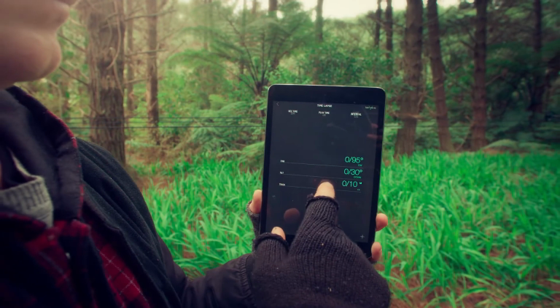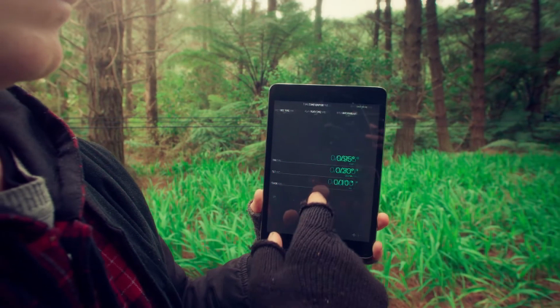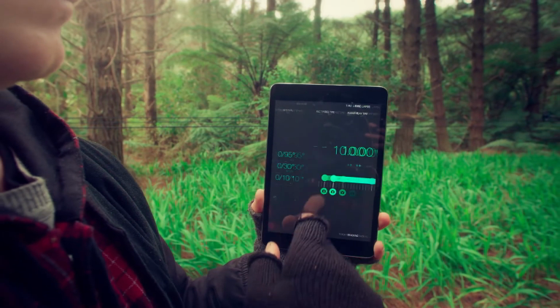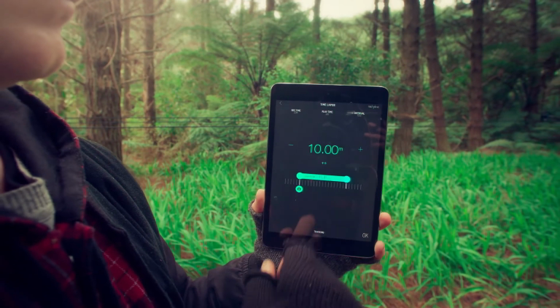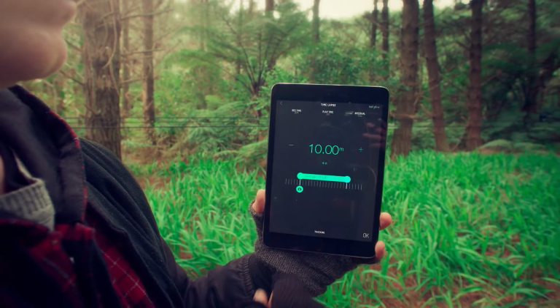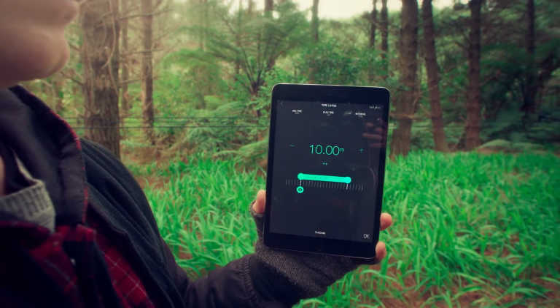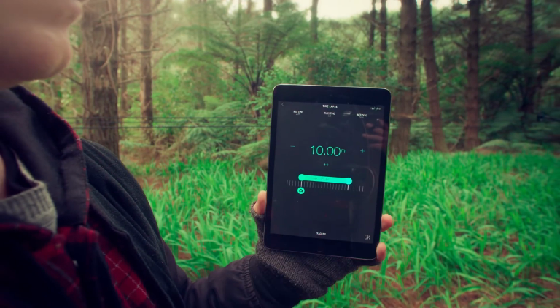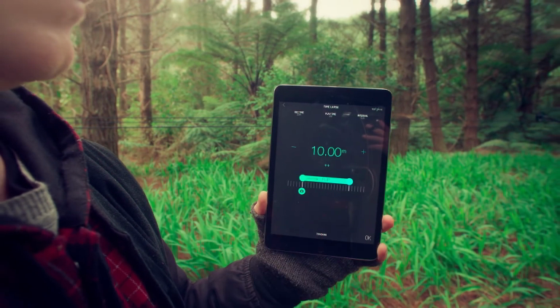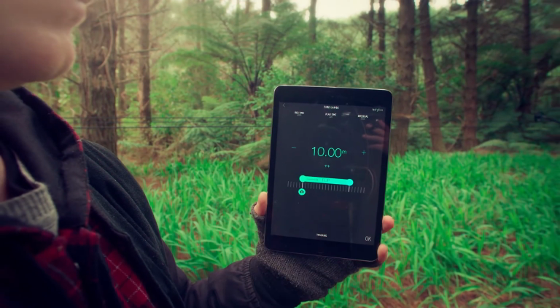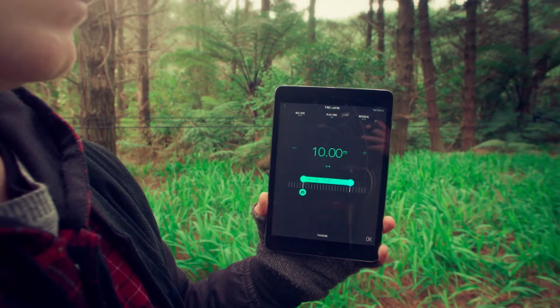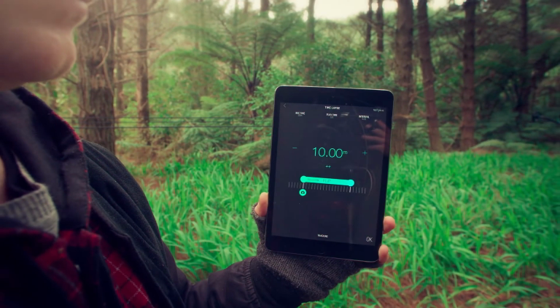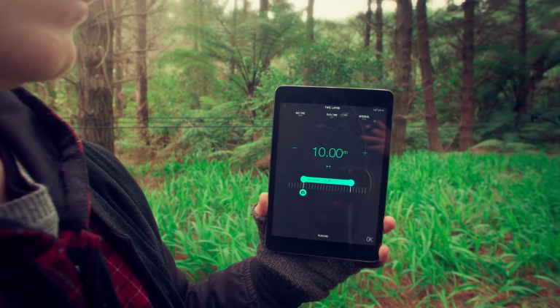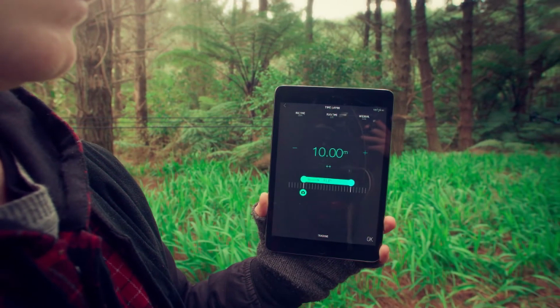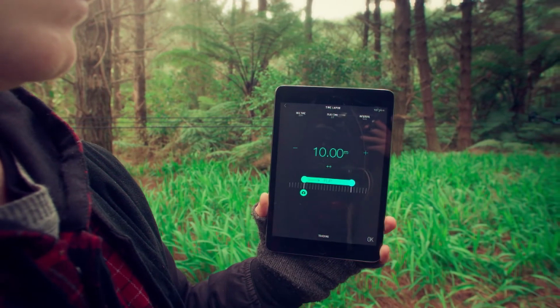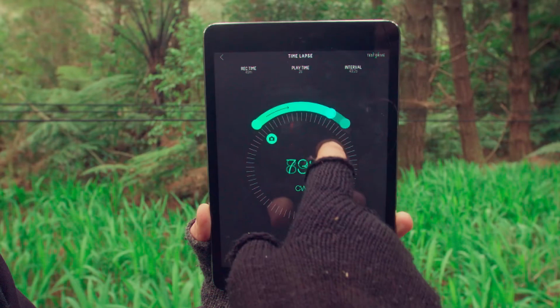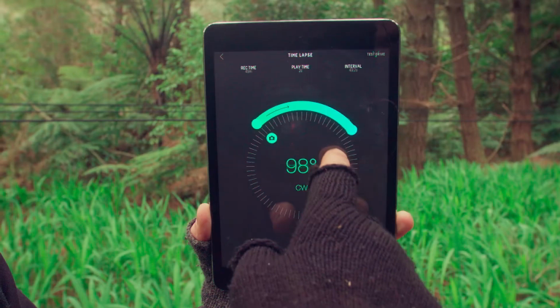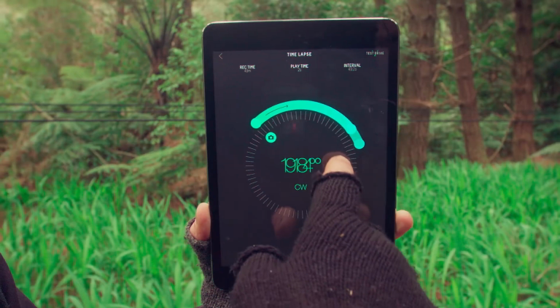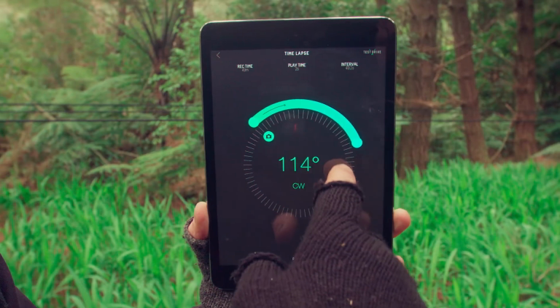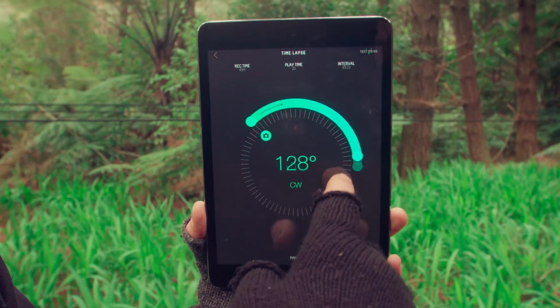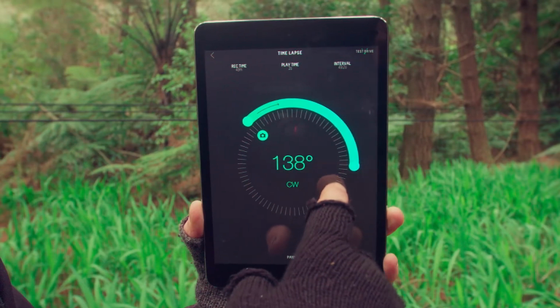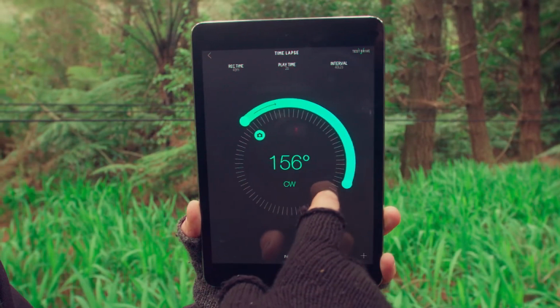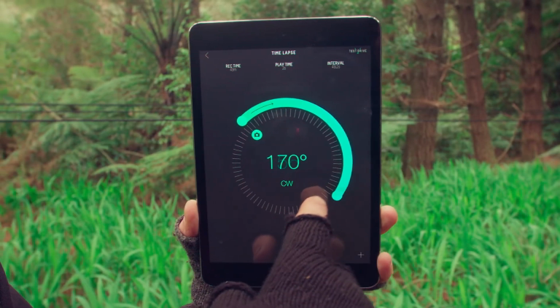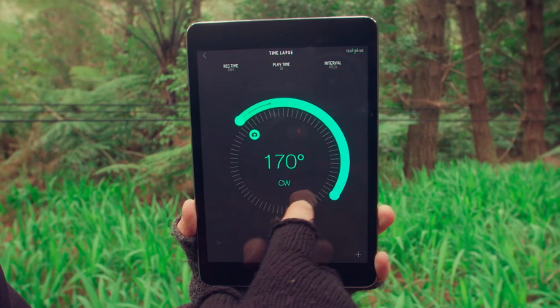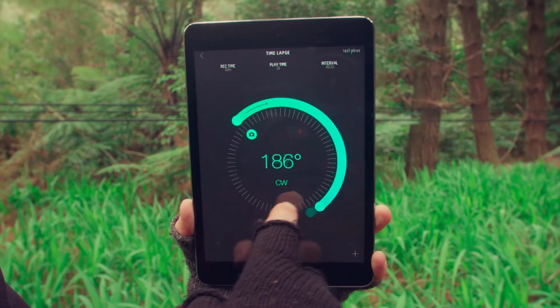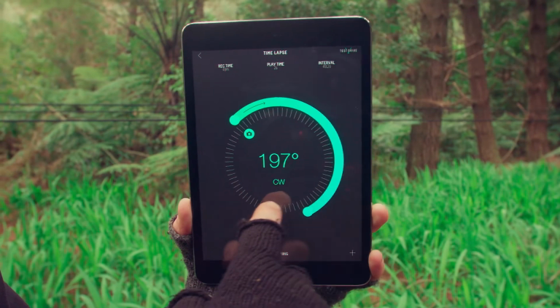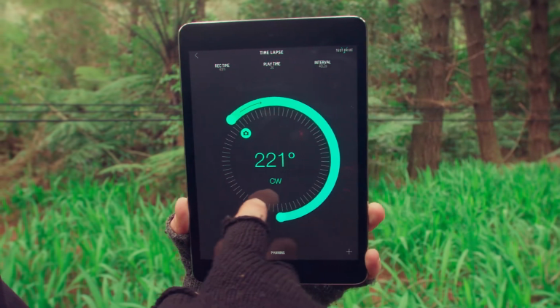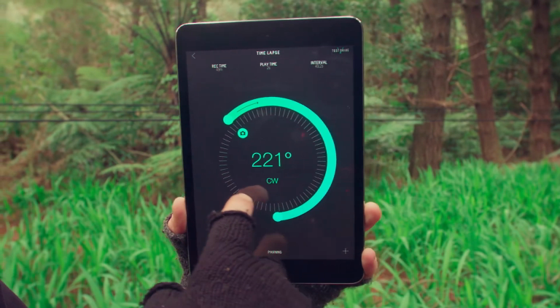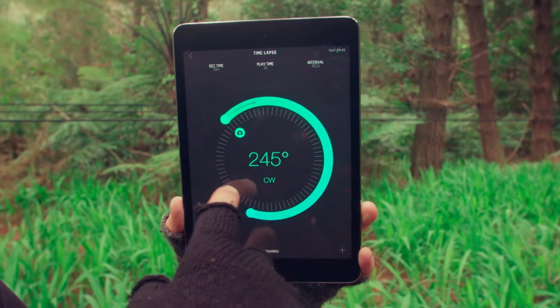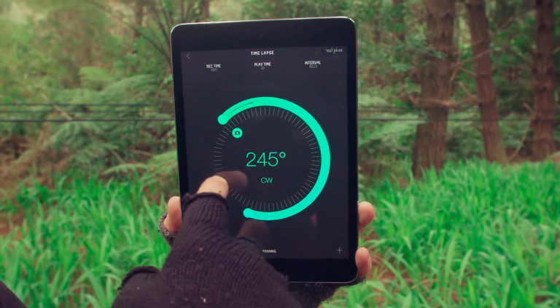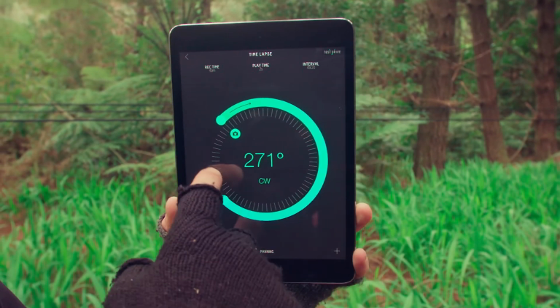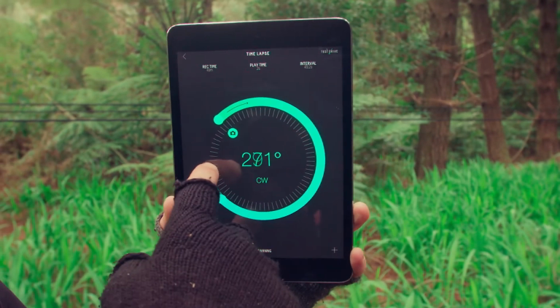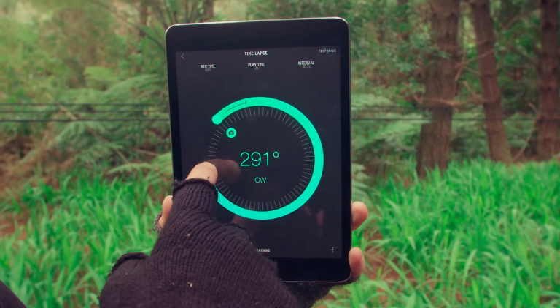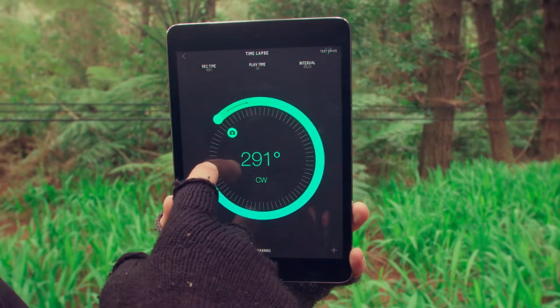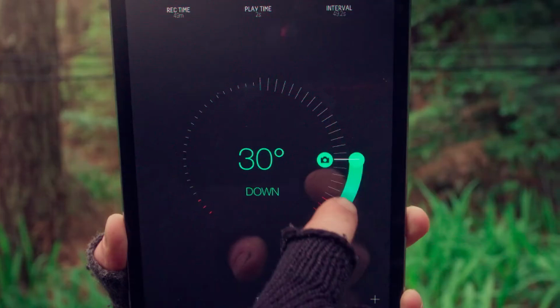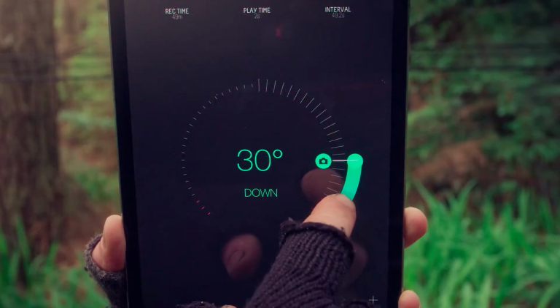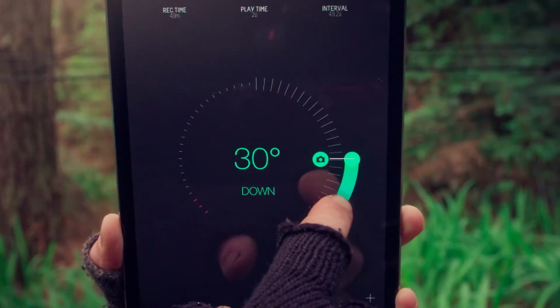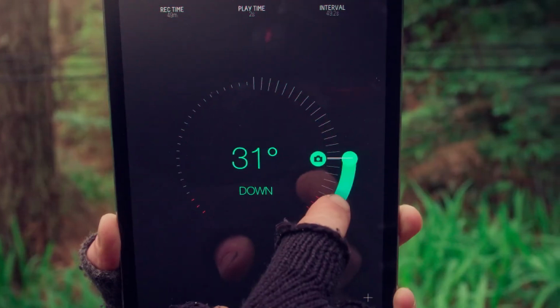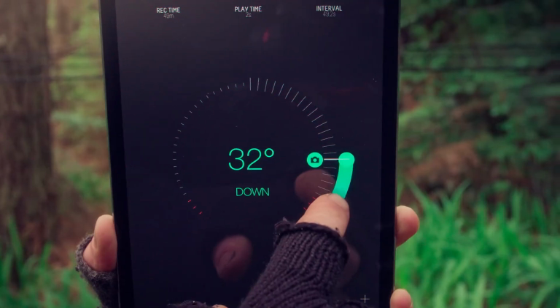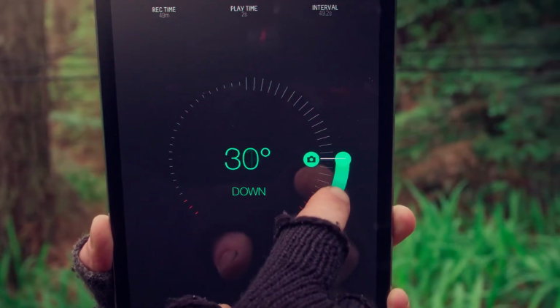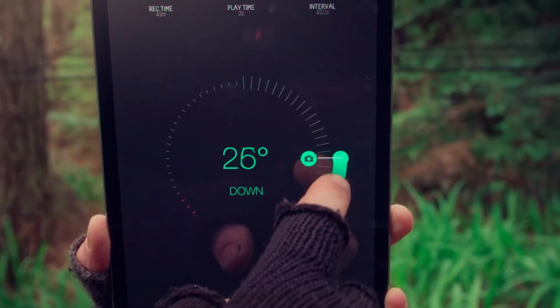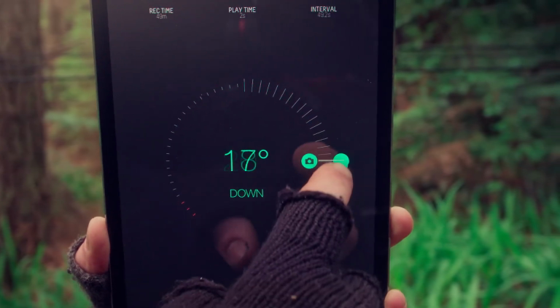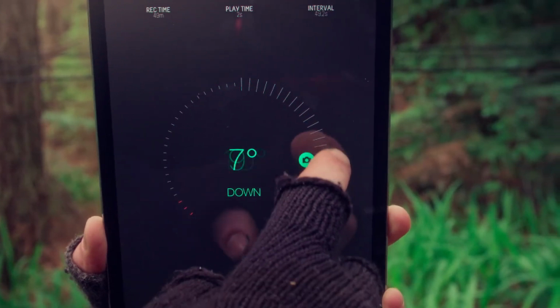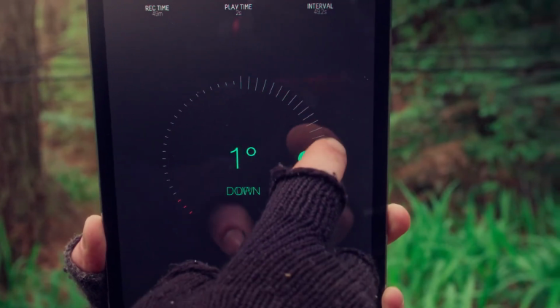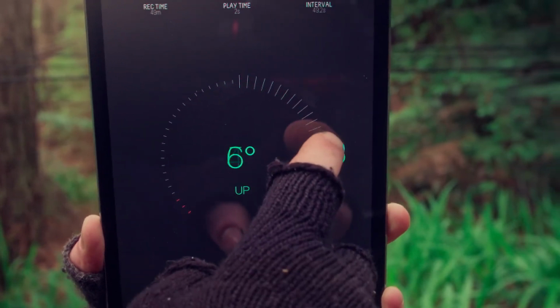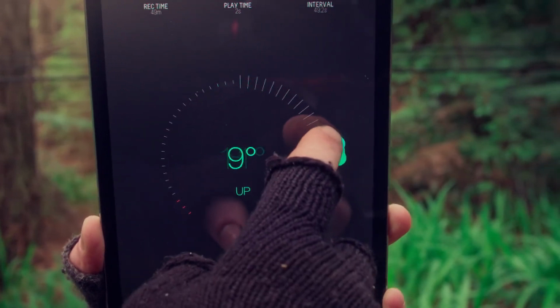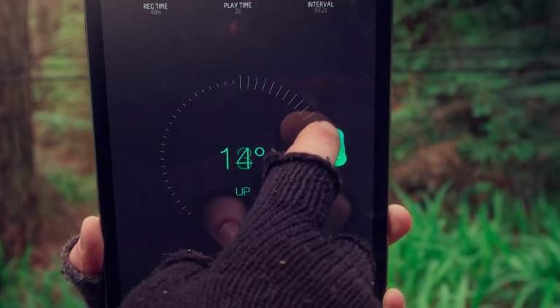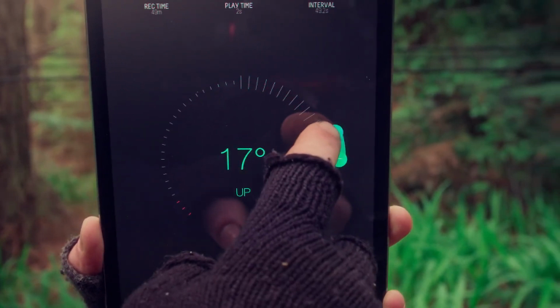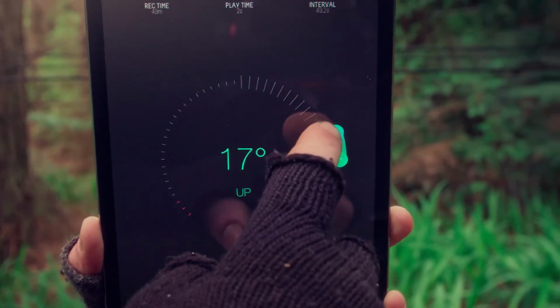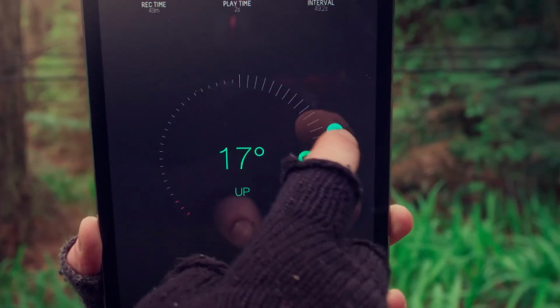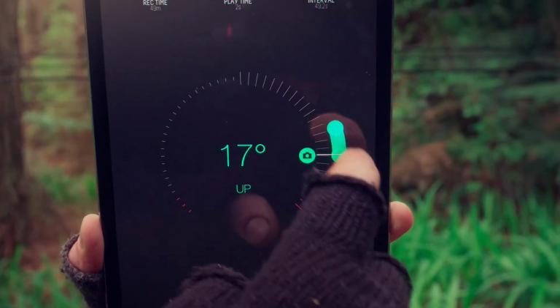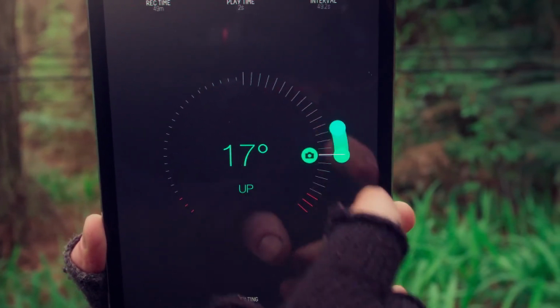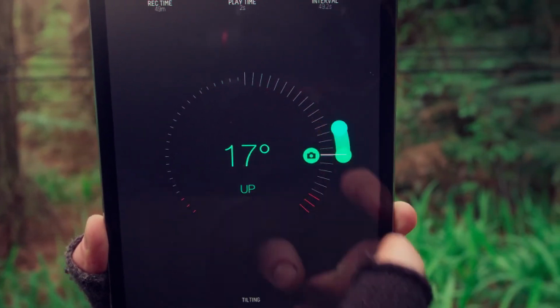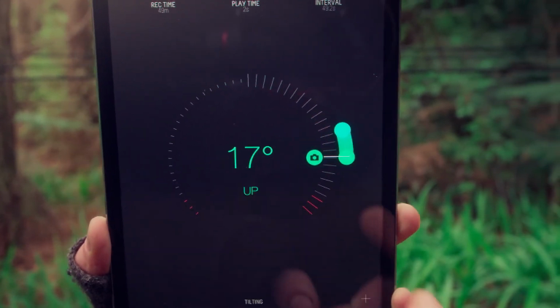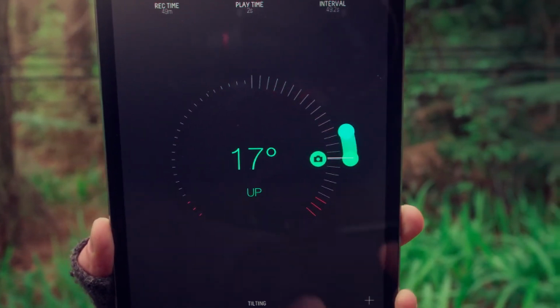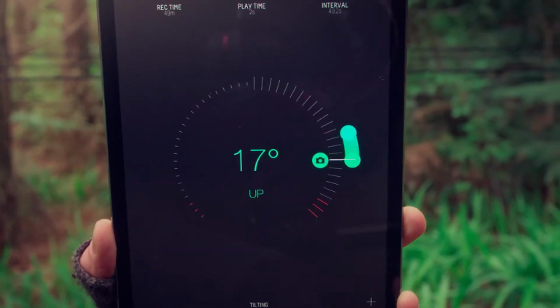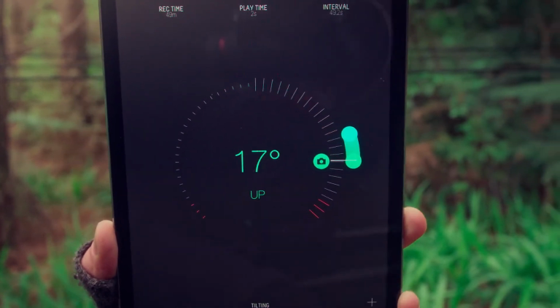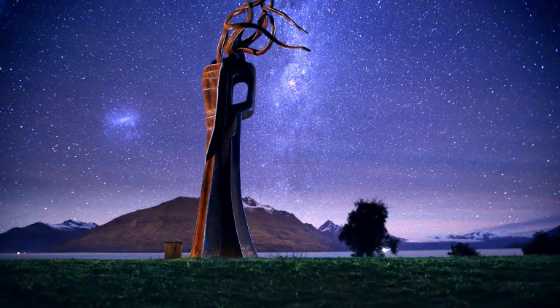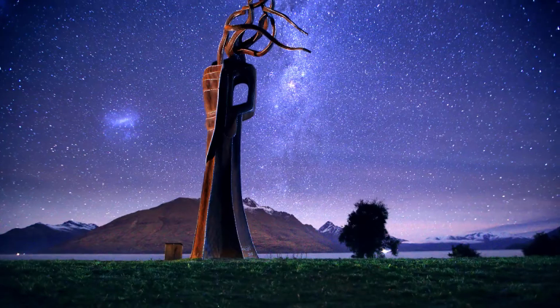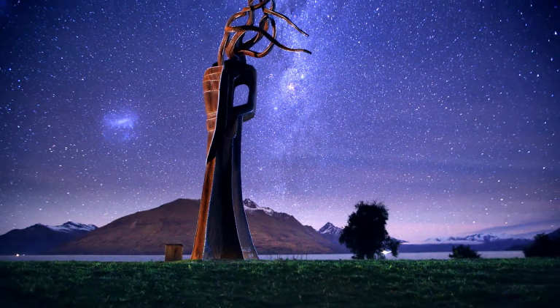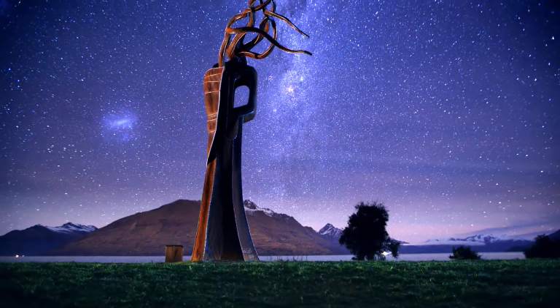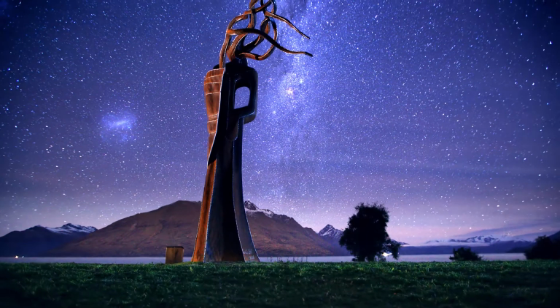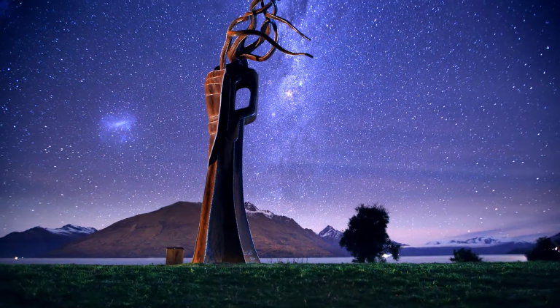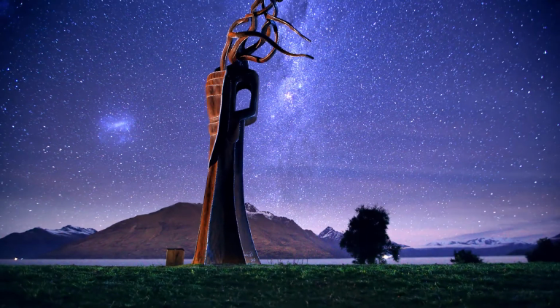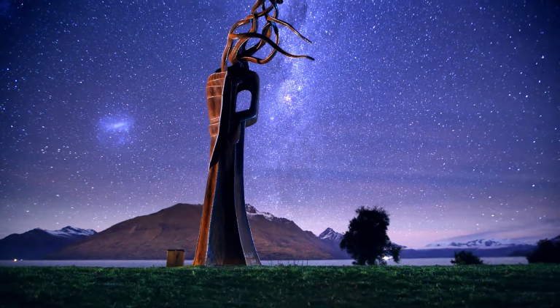Set up your tracking, panning, and tilting movement, as well as other timelapse parameters to shoot two or three-axis motion.